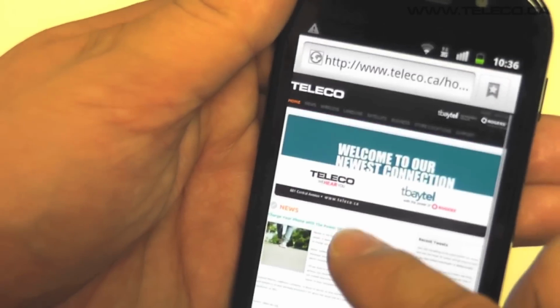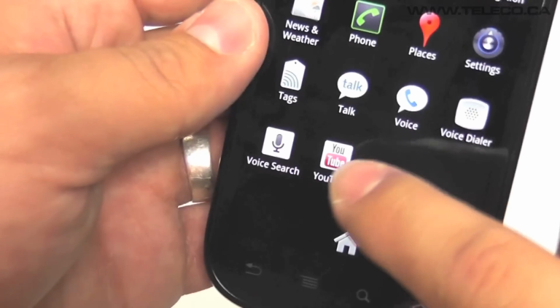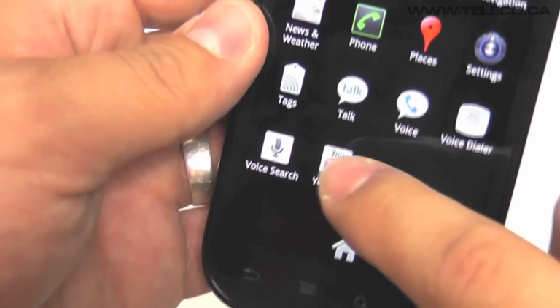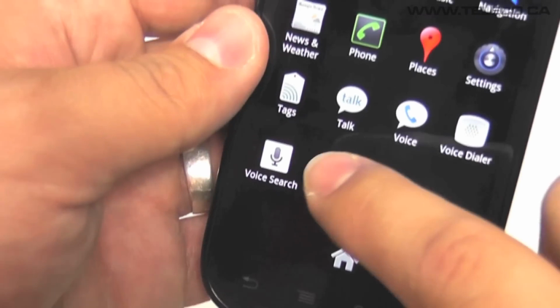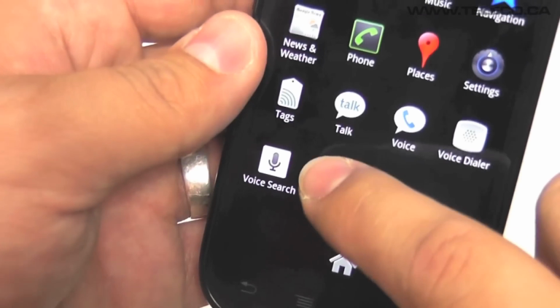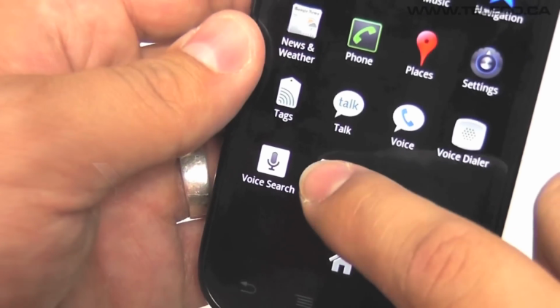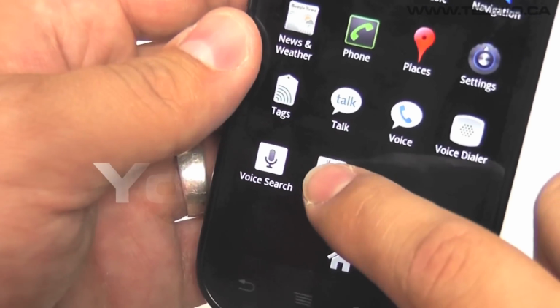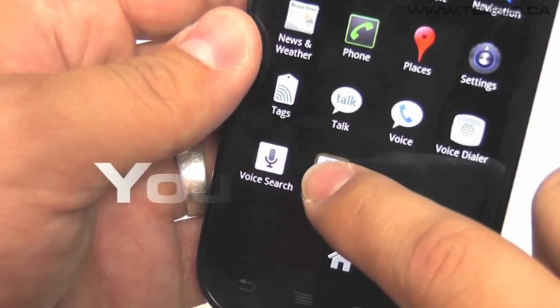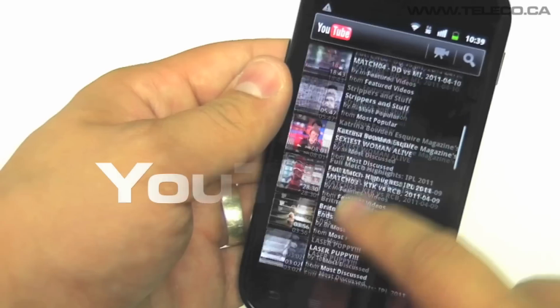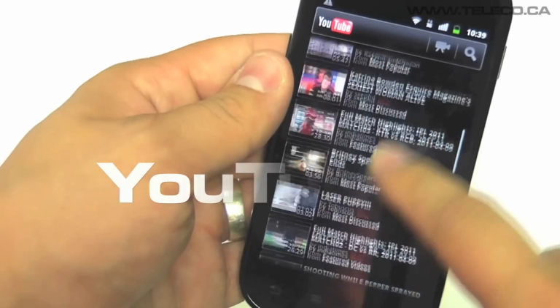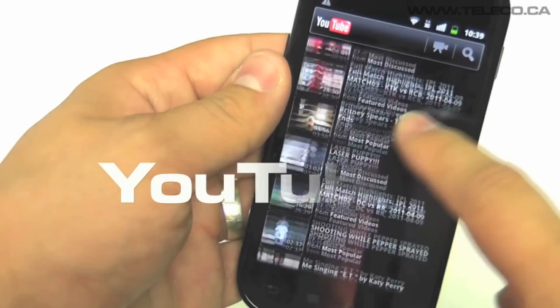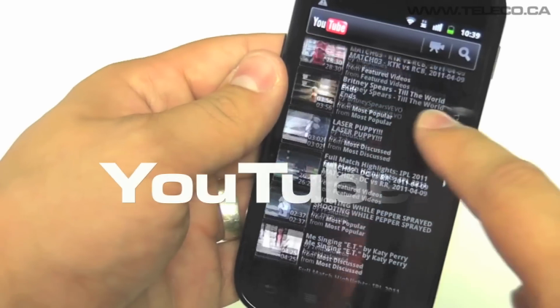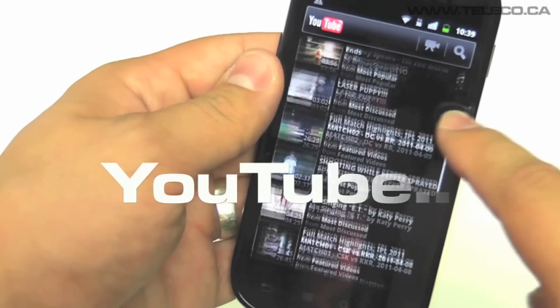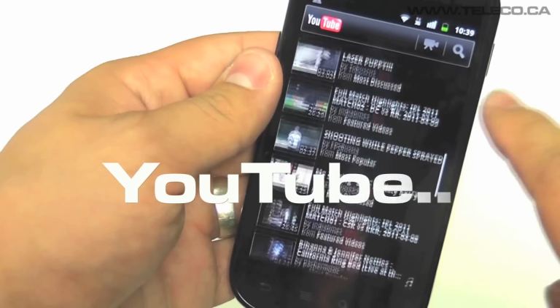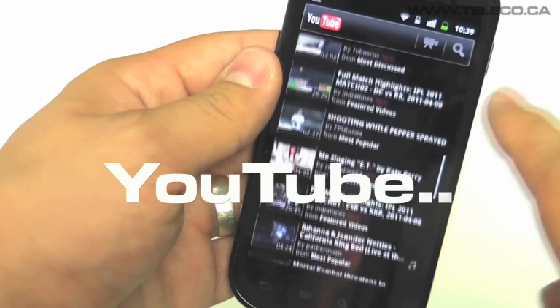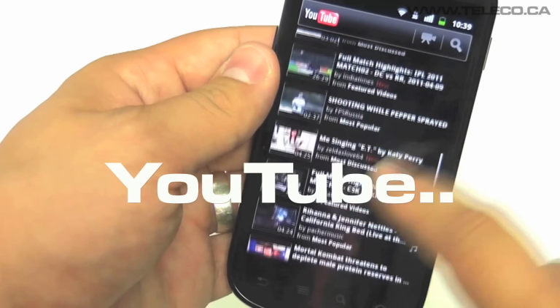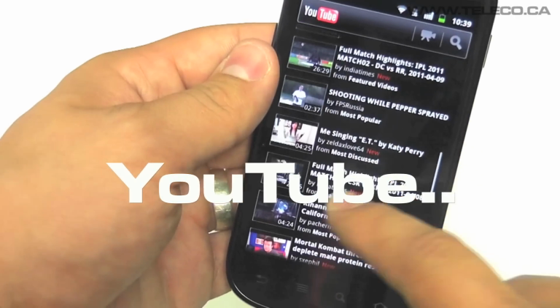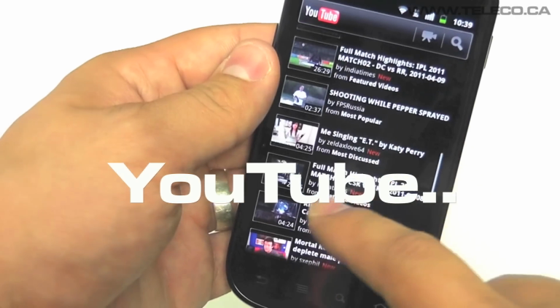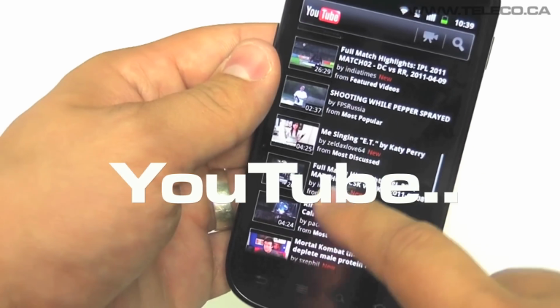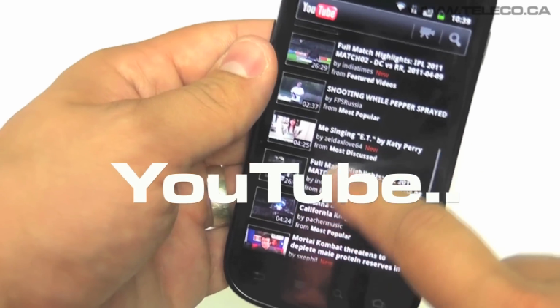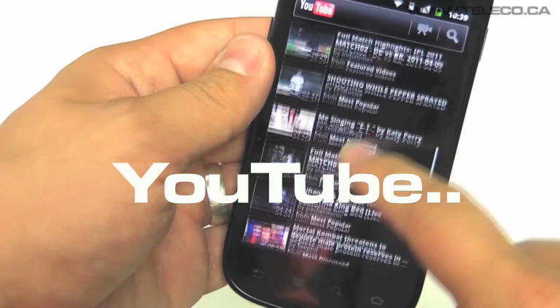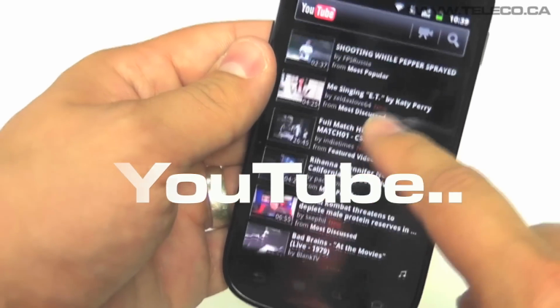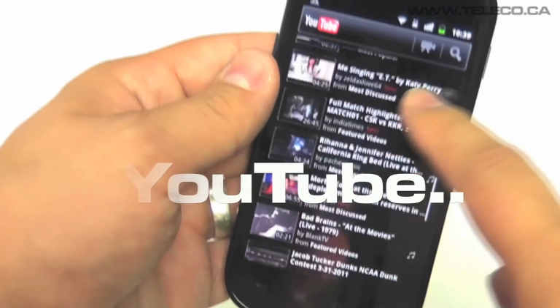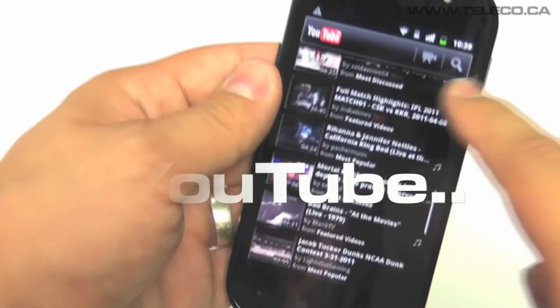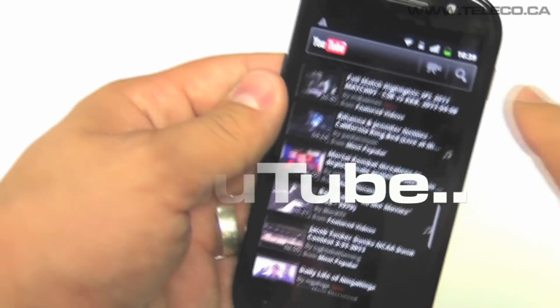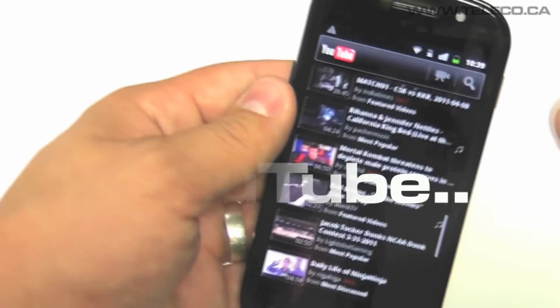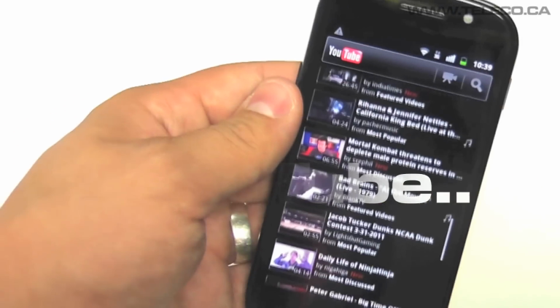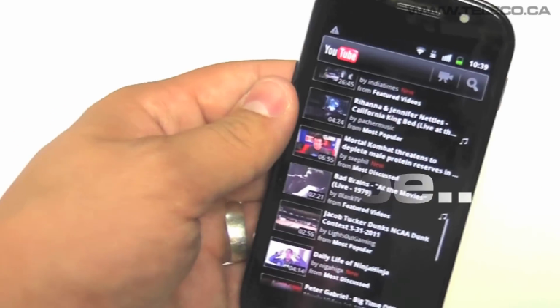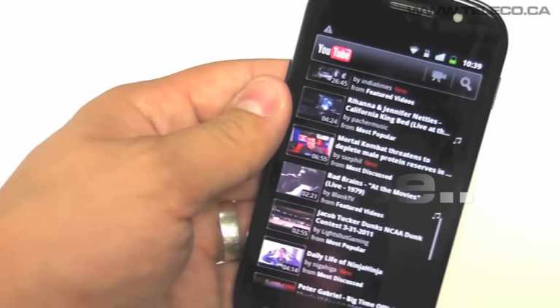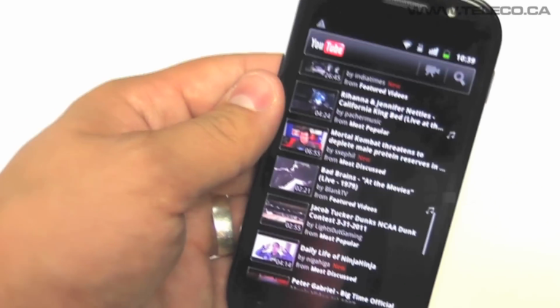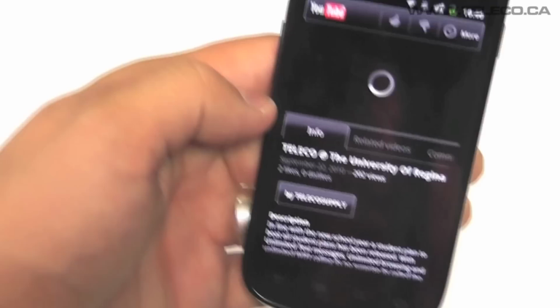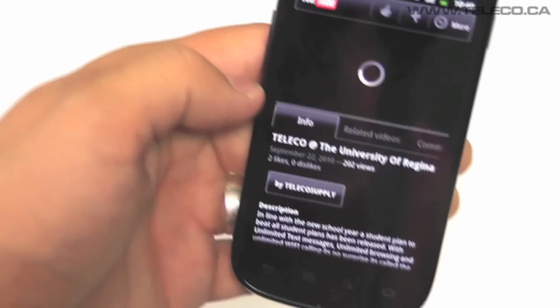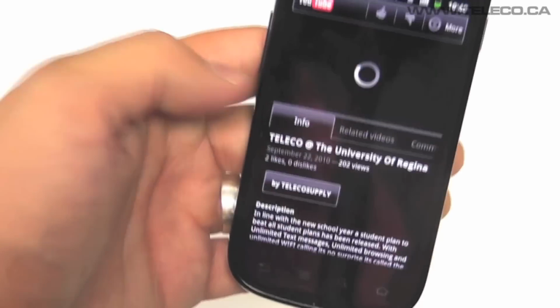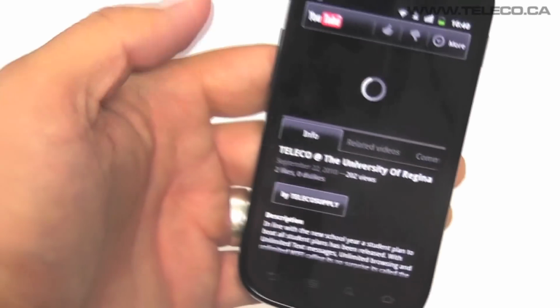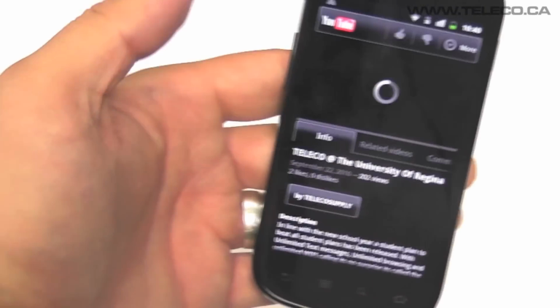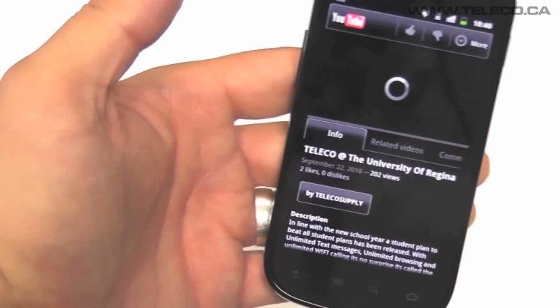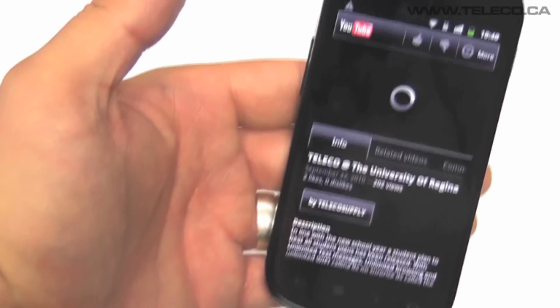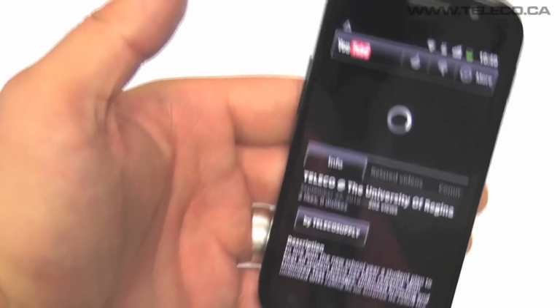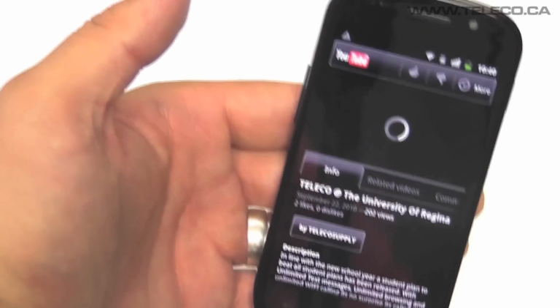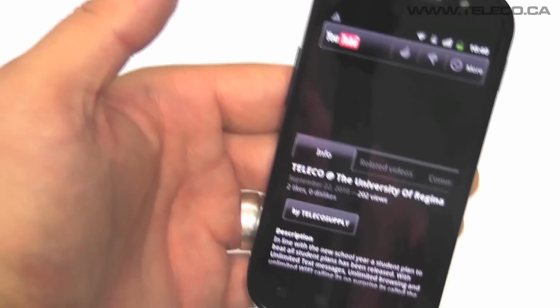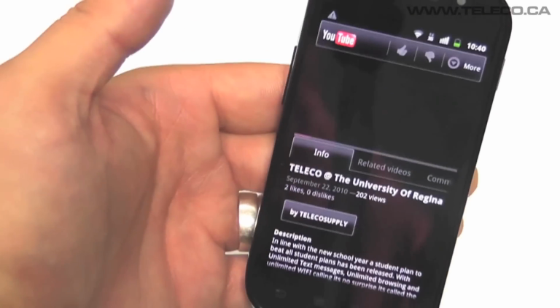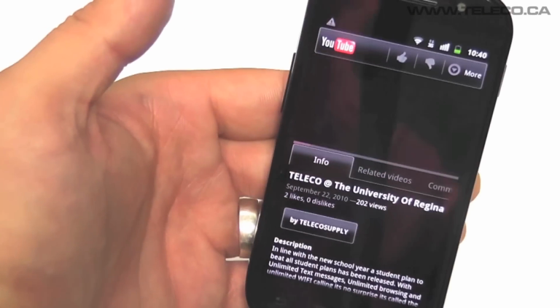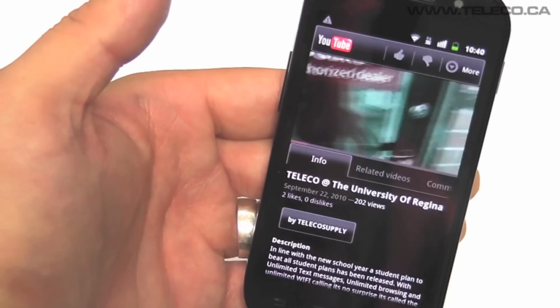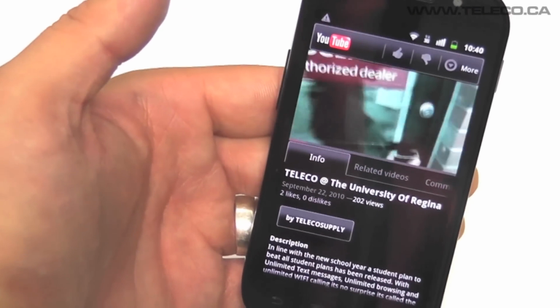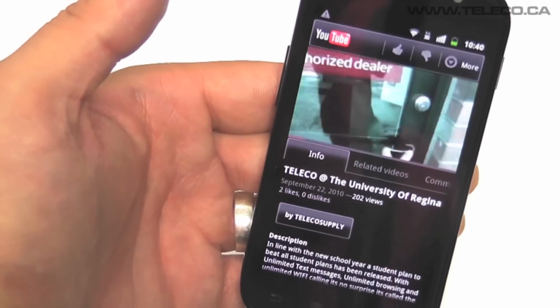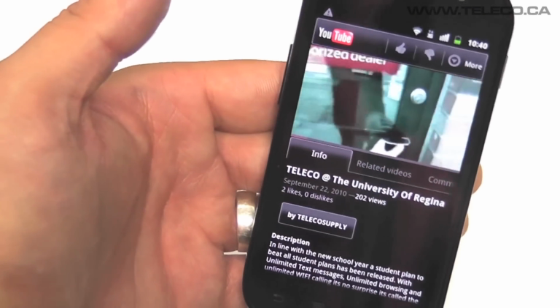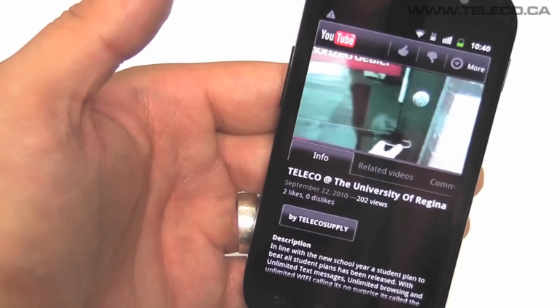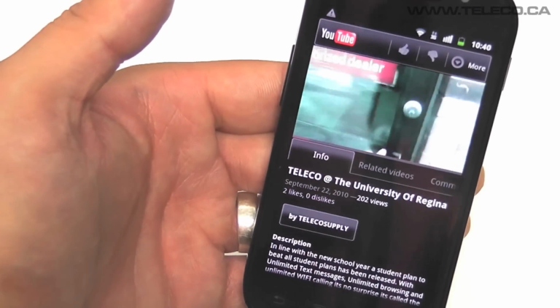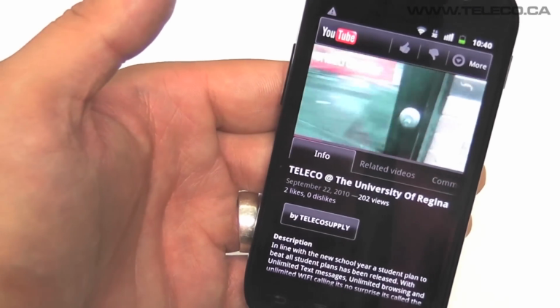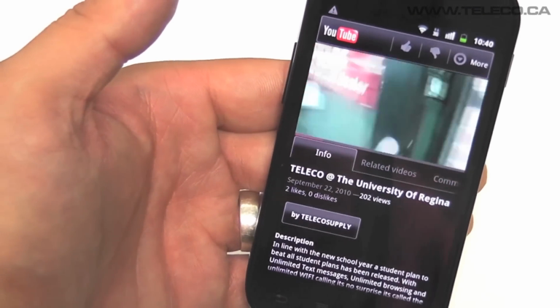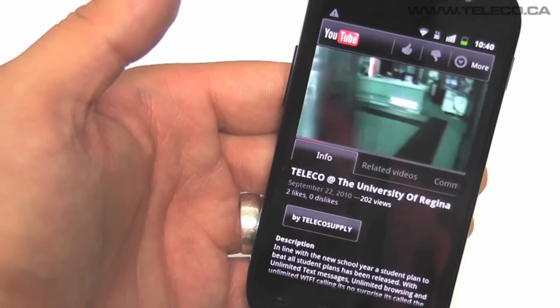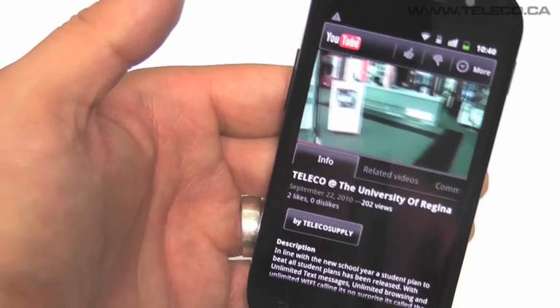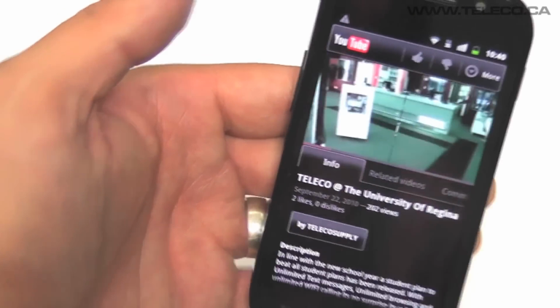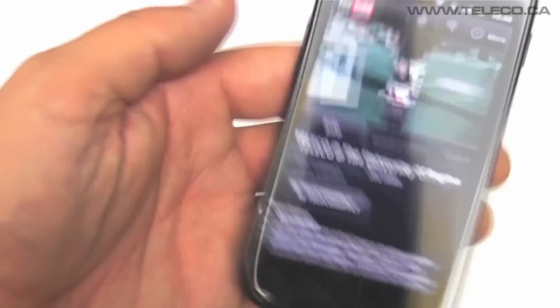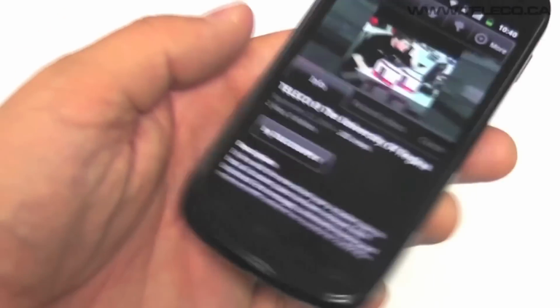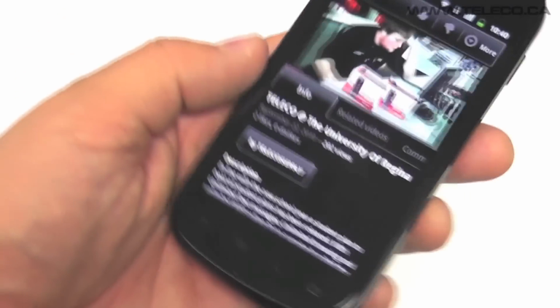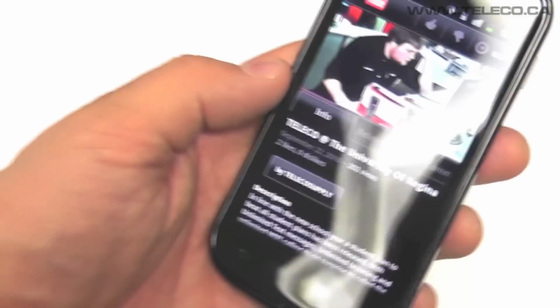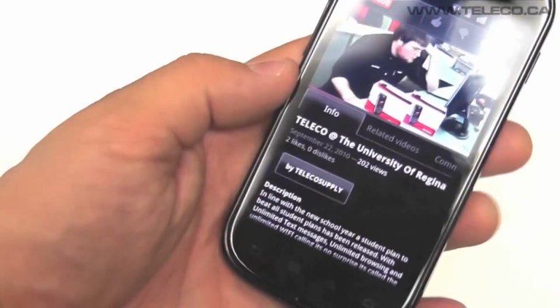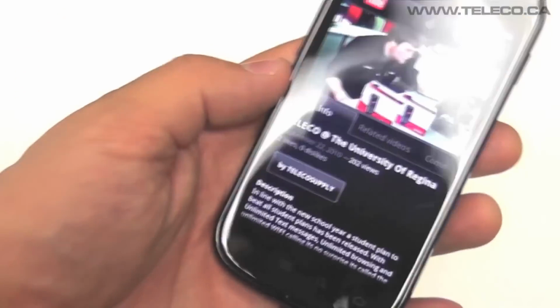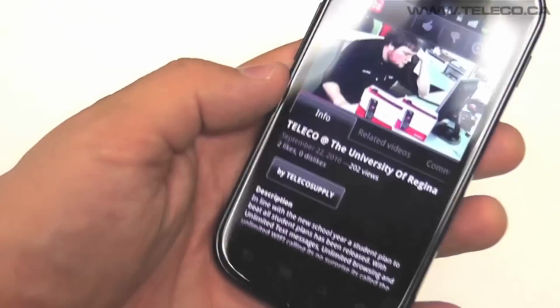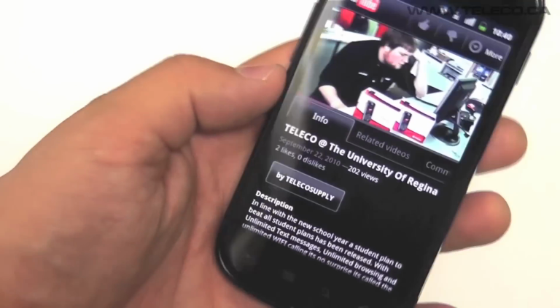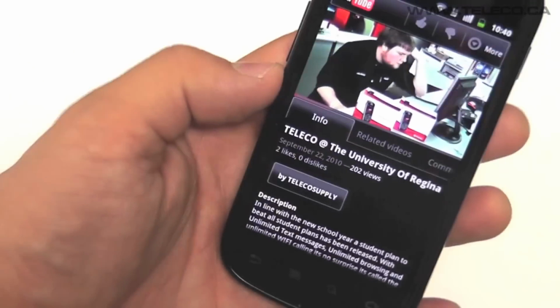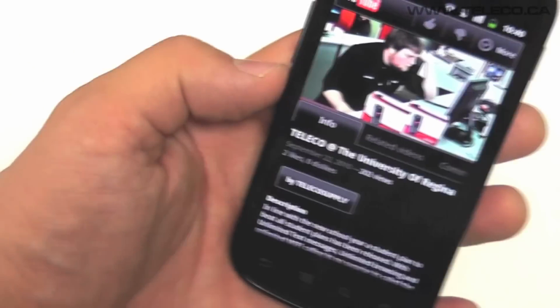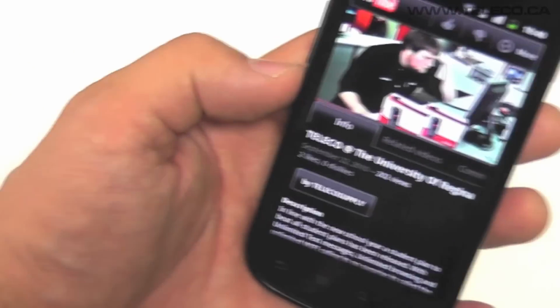Enjoy your favourite videos through your 4 inch Super AMOLED screen with 16 million colours and a resolution of 480x800 pixels.